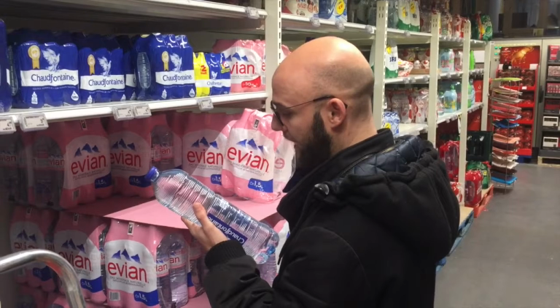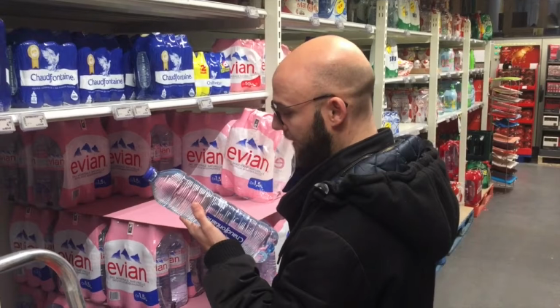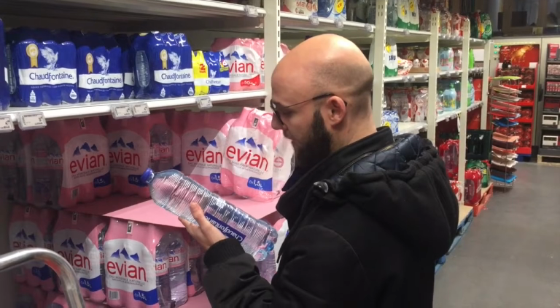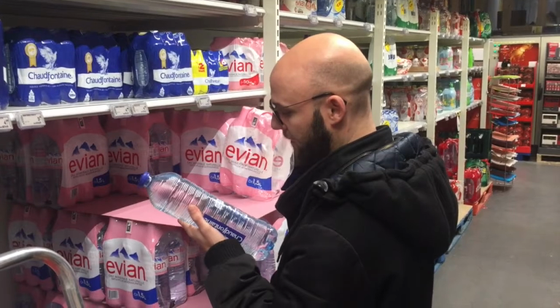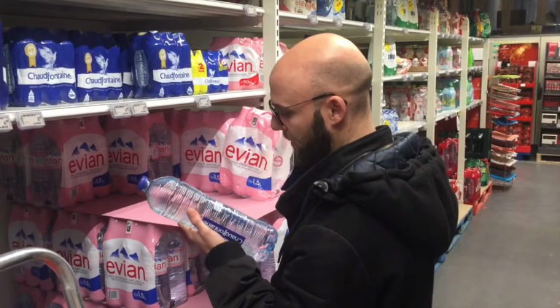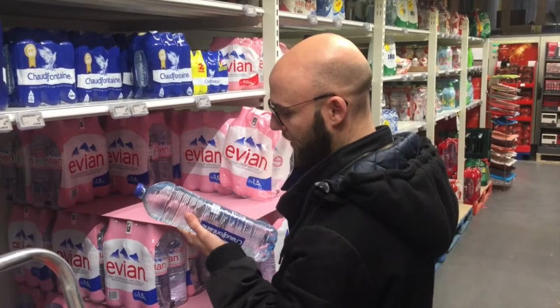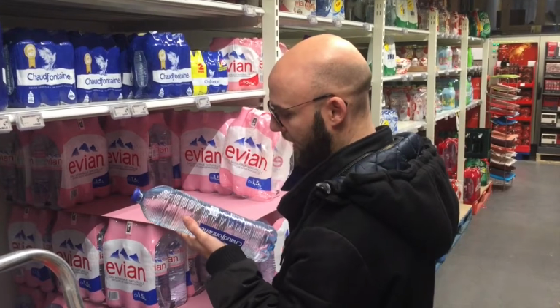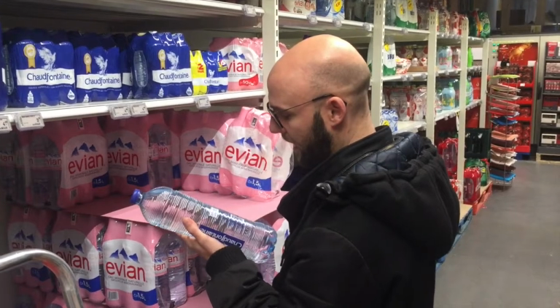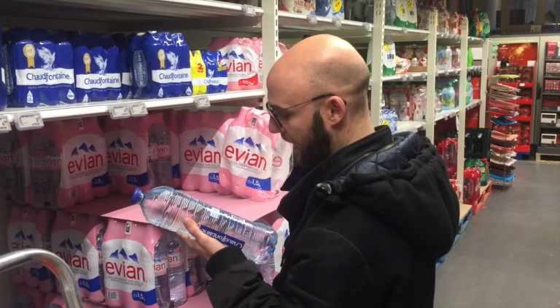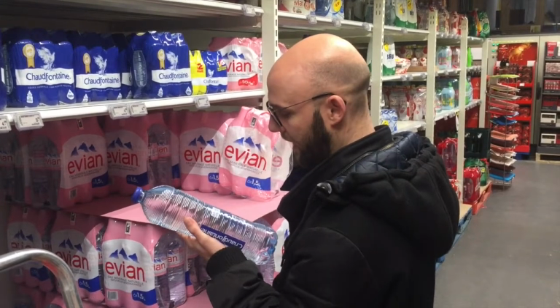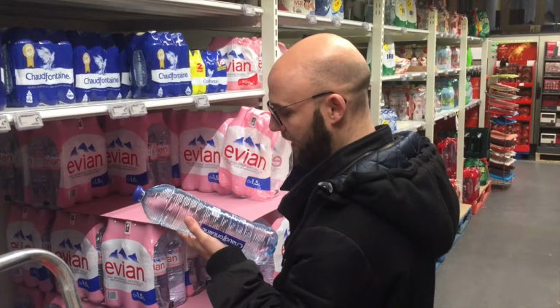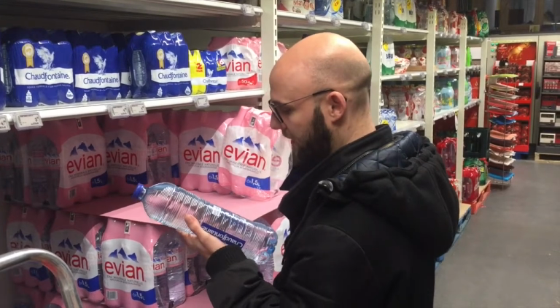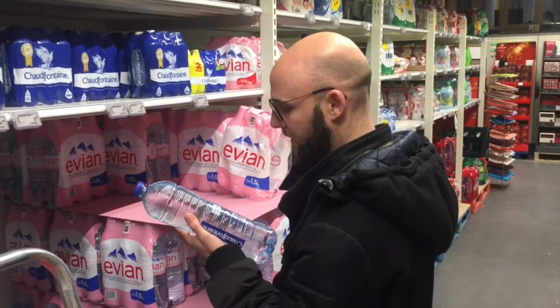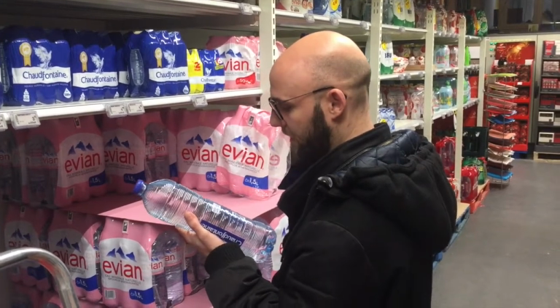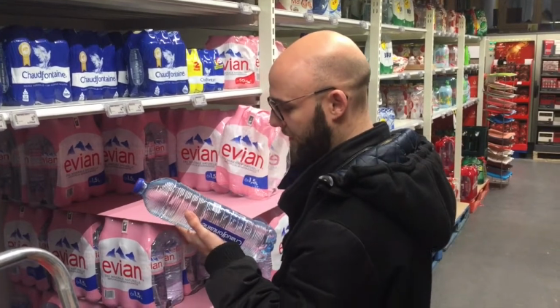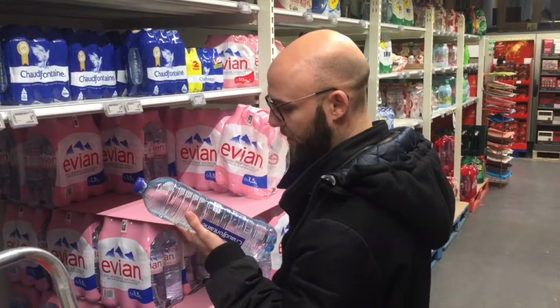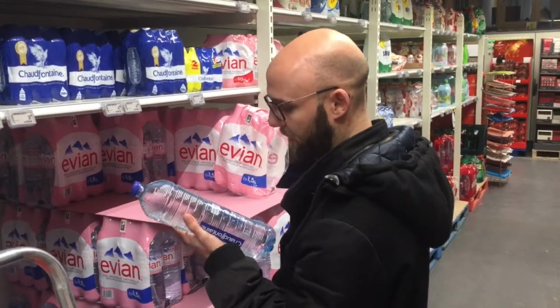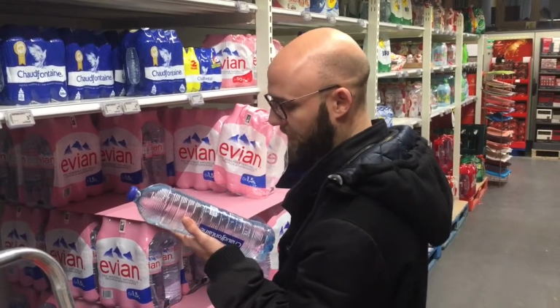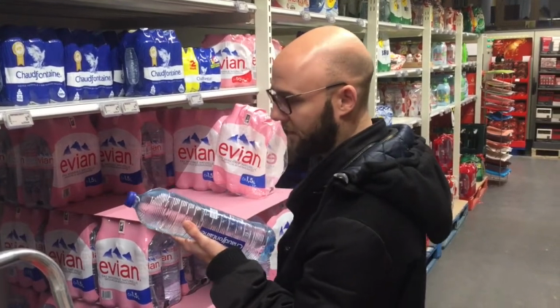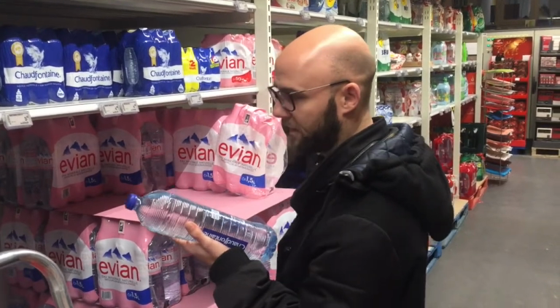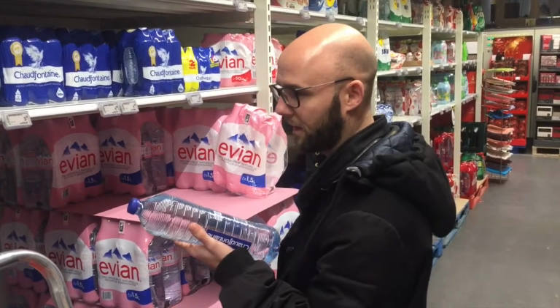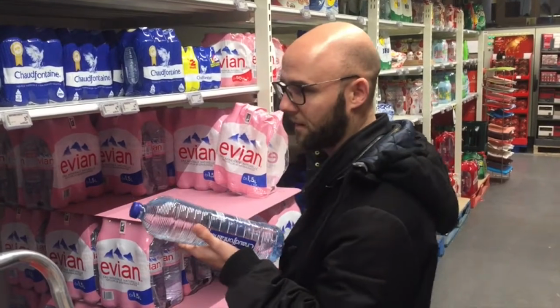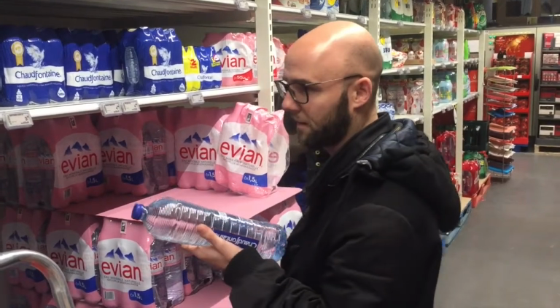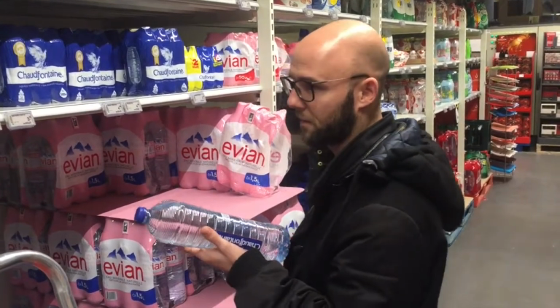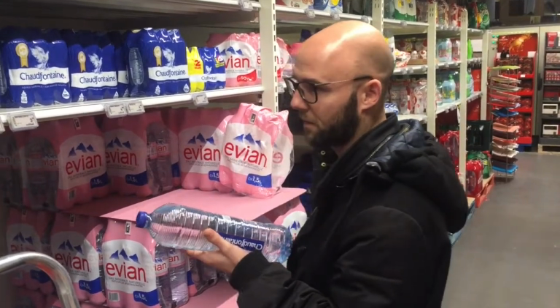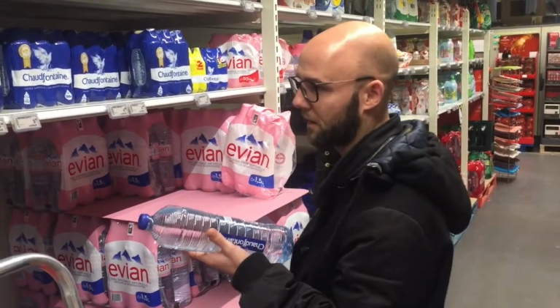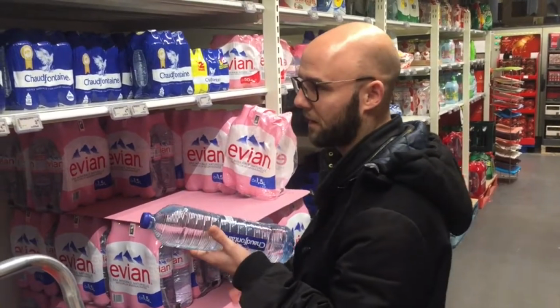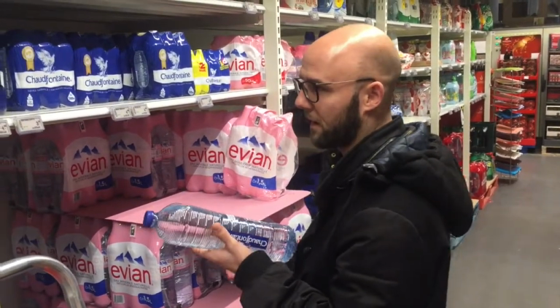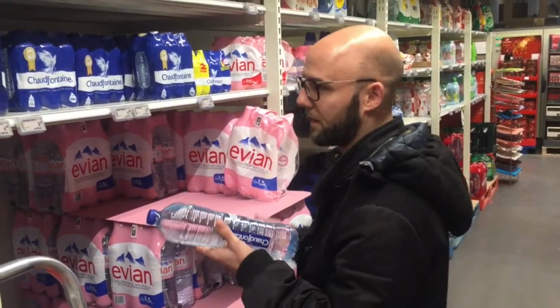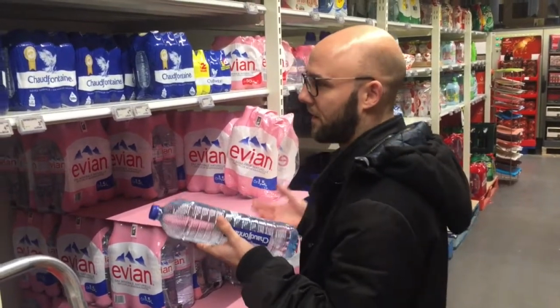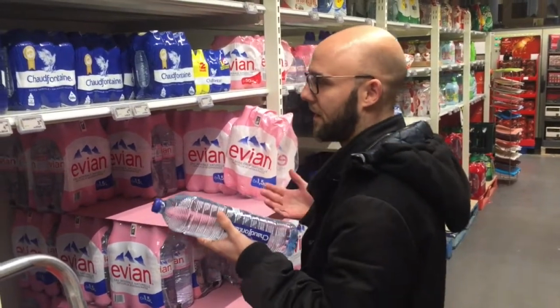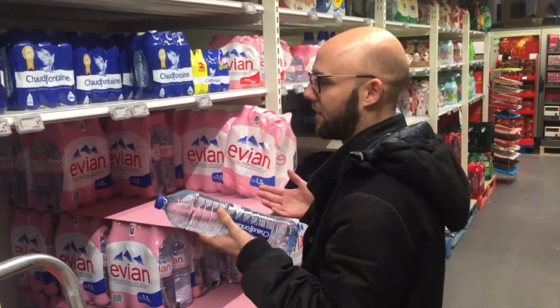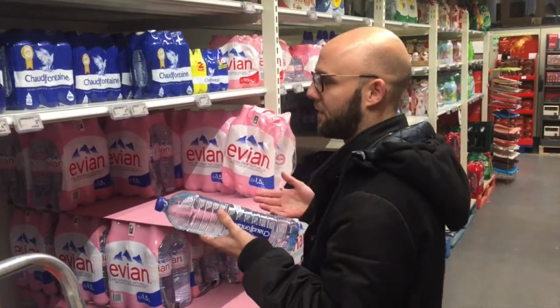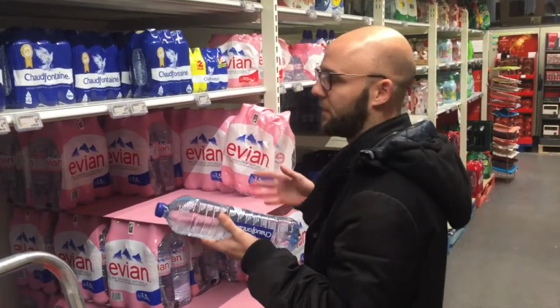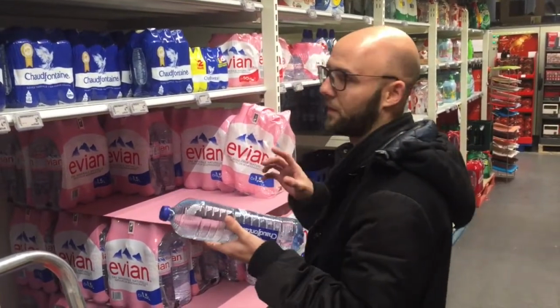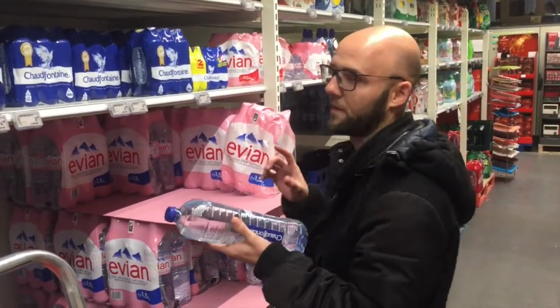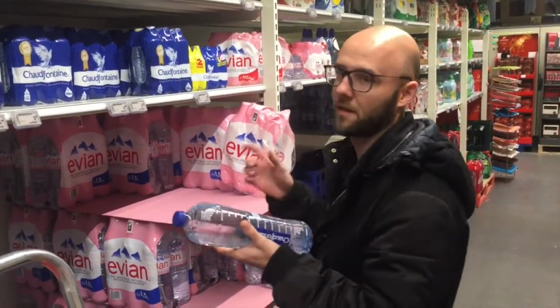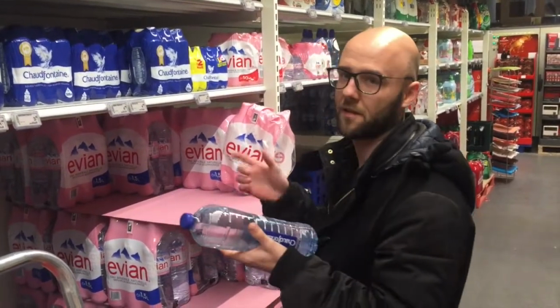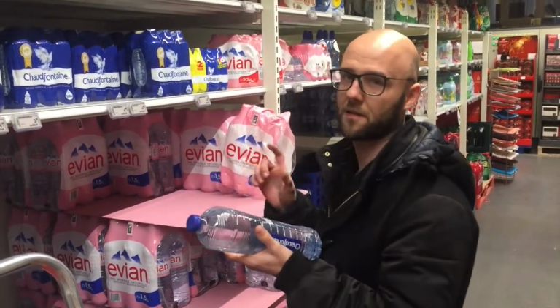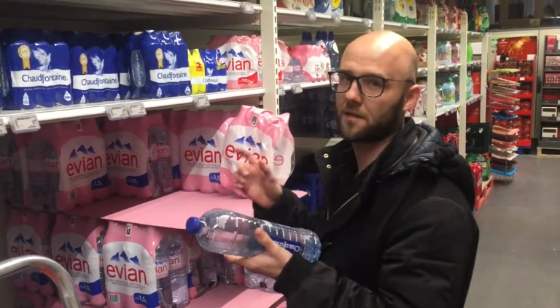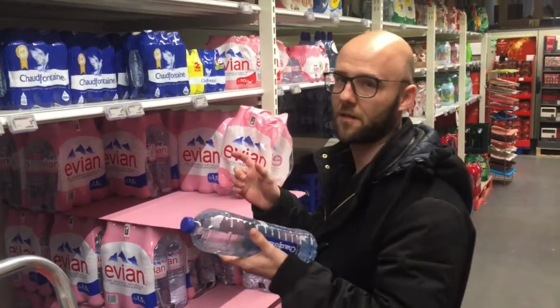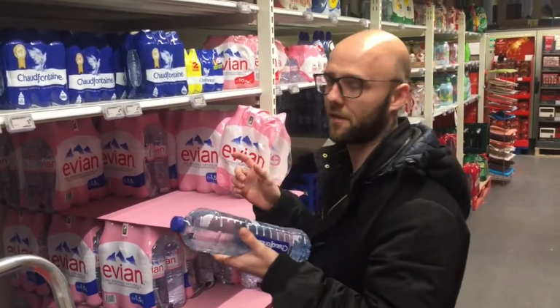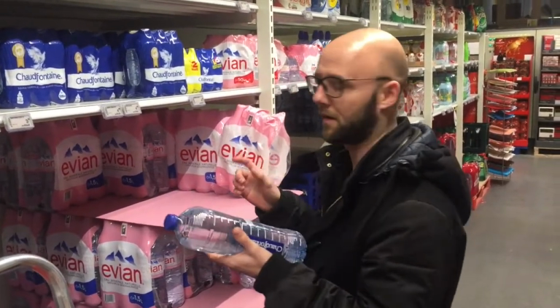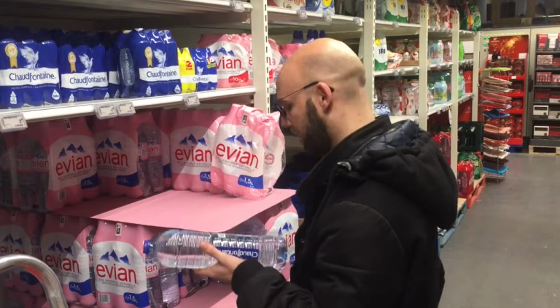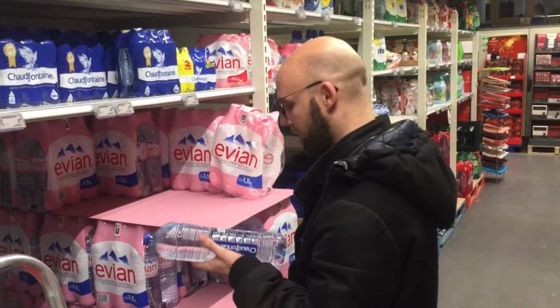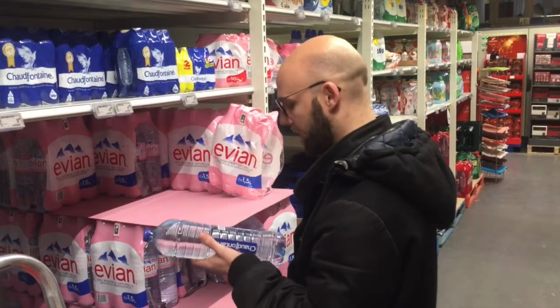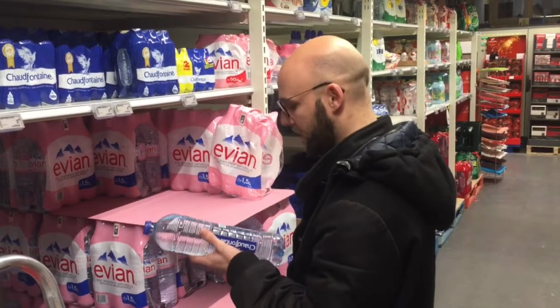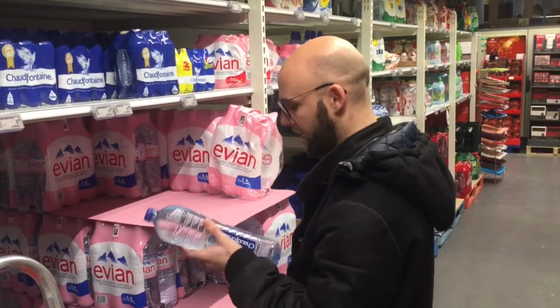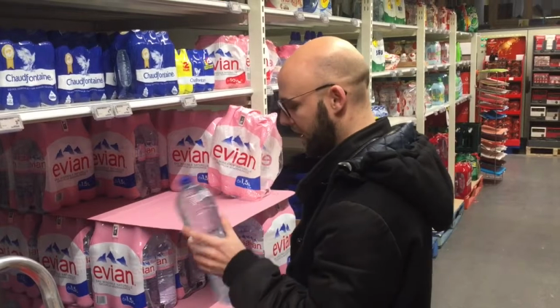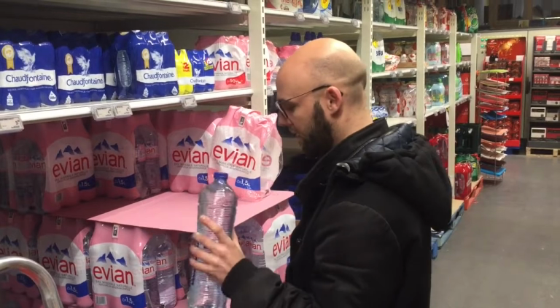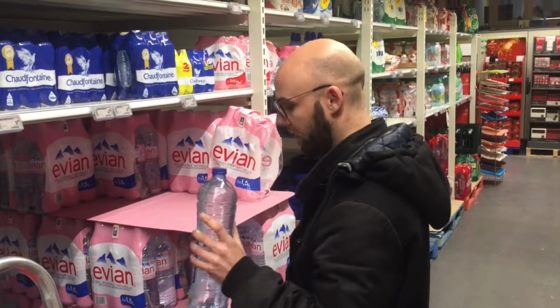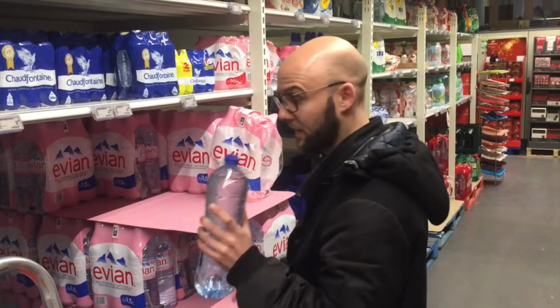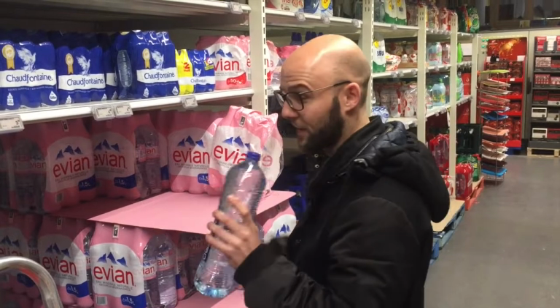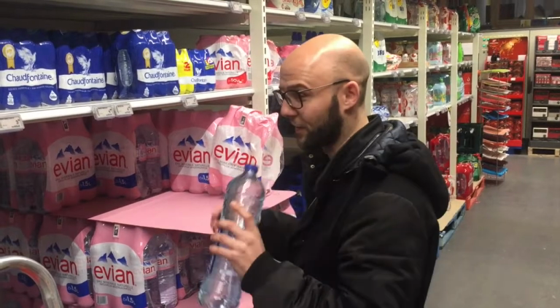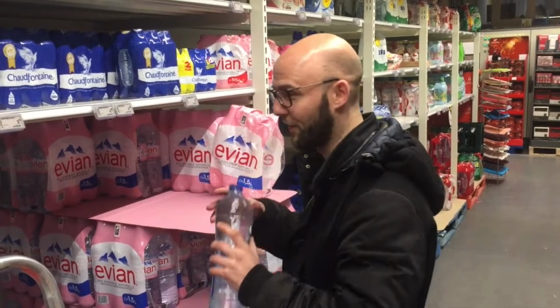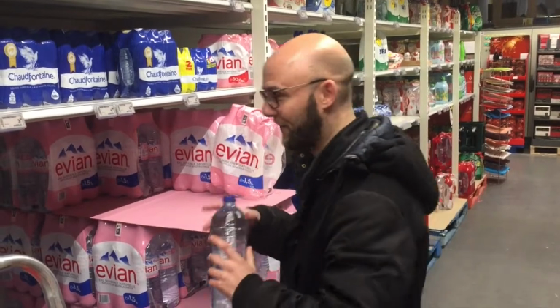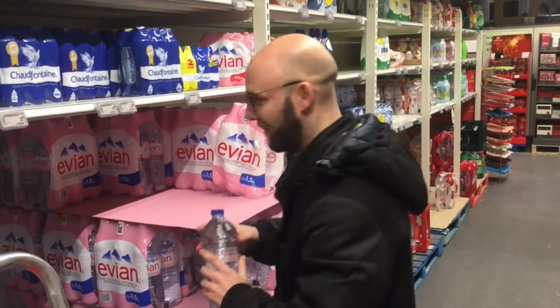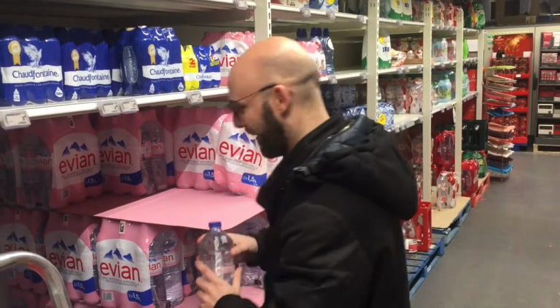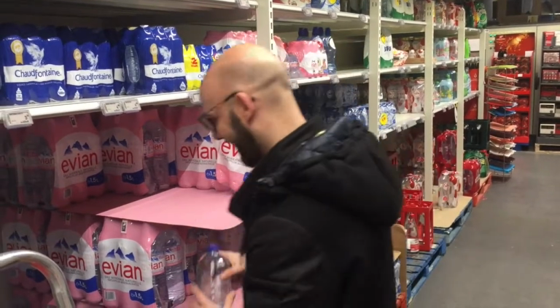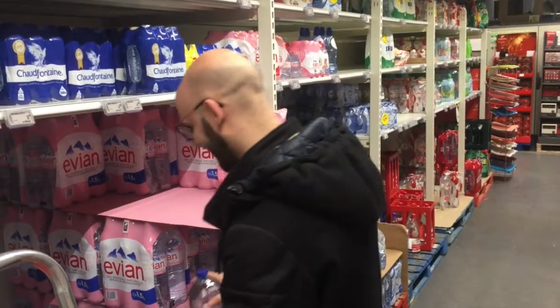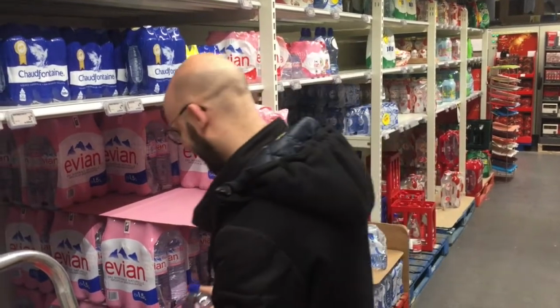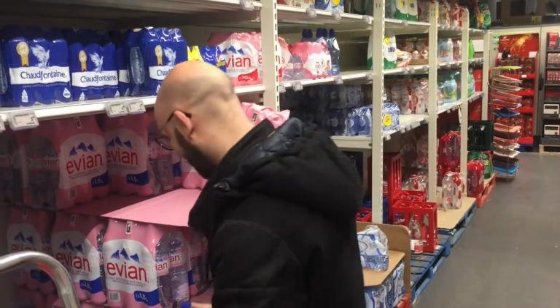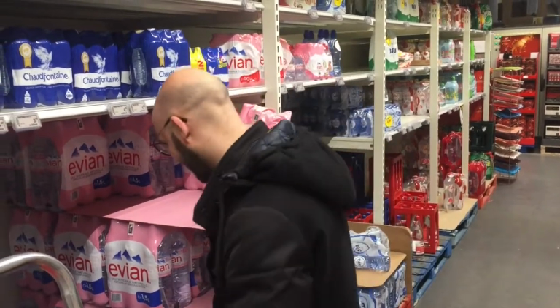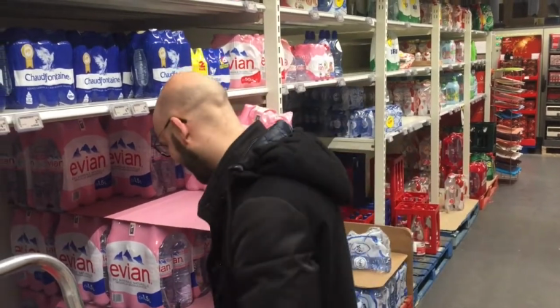The pH is okay, it's 7.6 — we'd like to have it between 6 and 7. So I'm not going to buy this one.